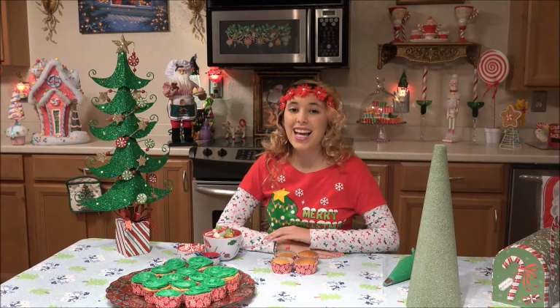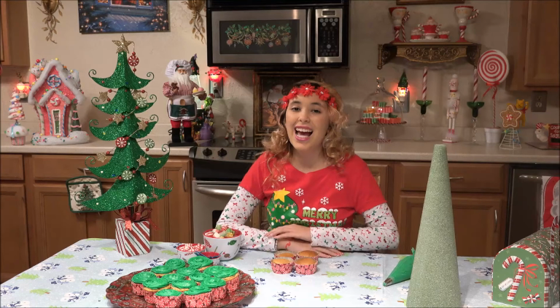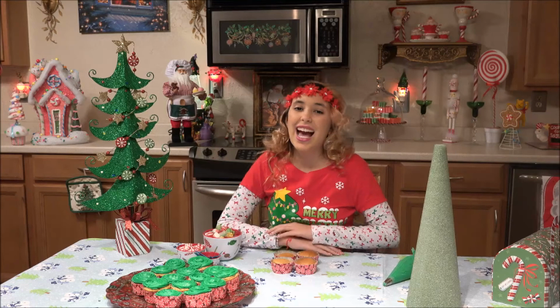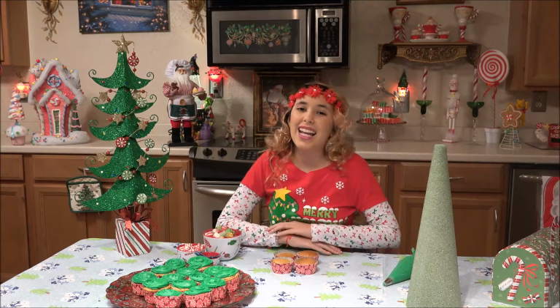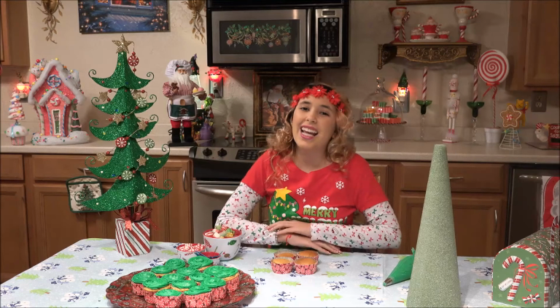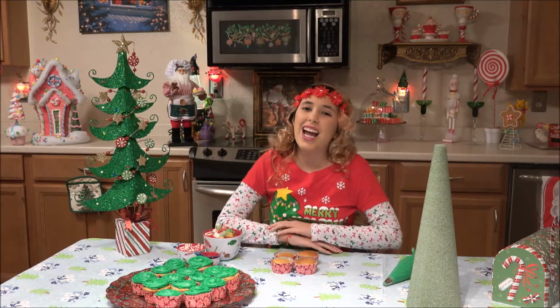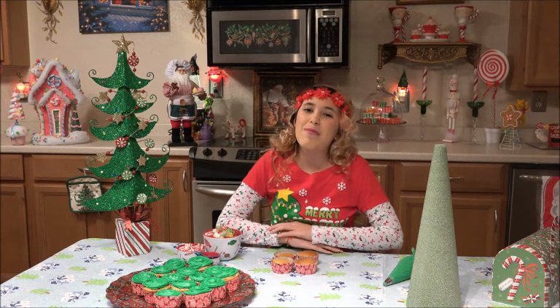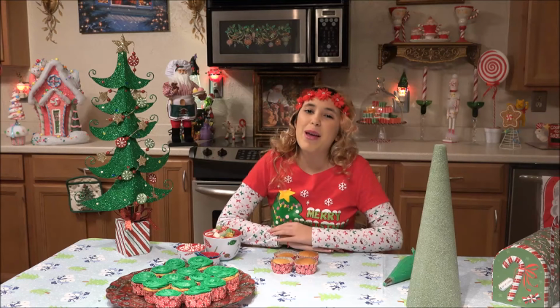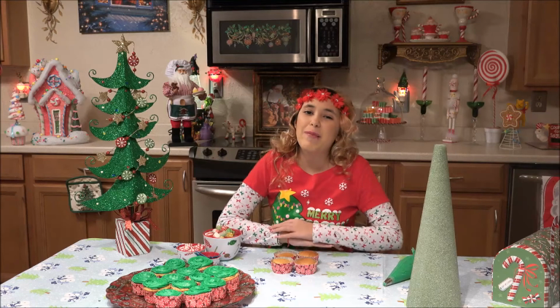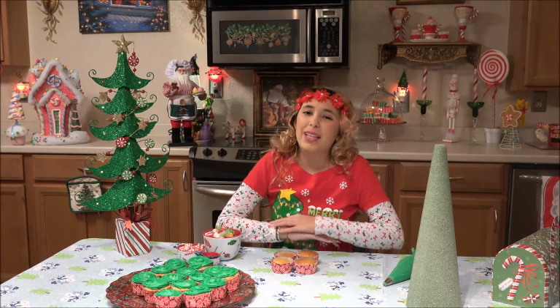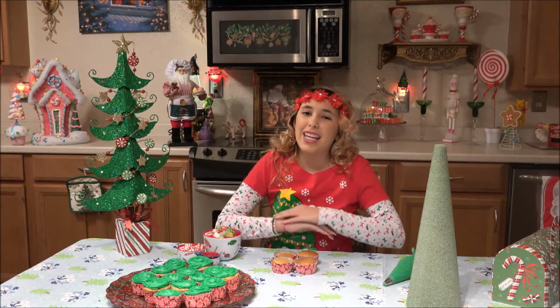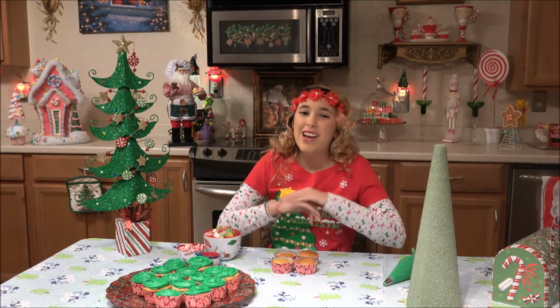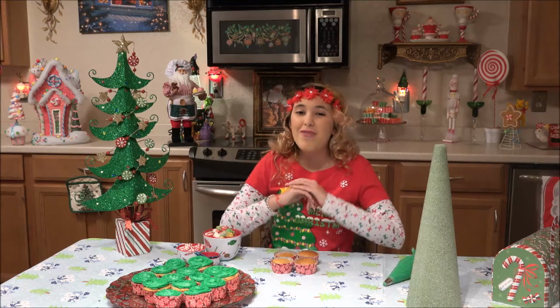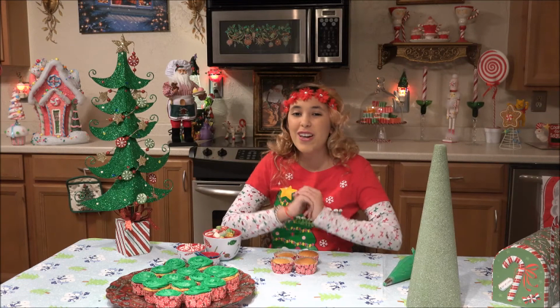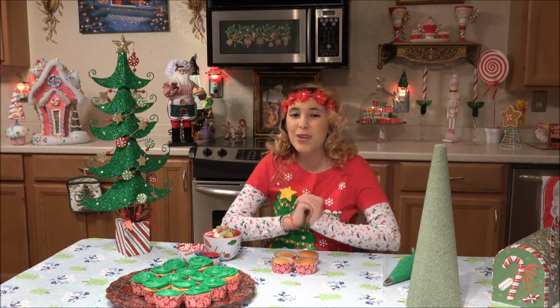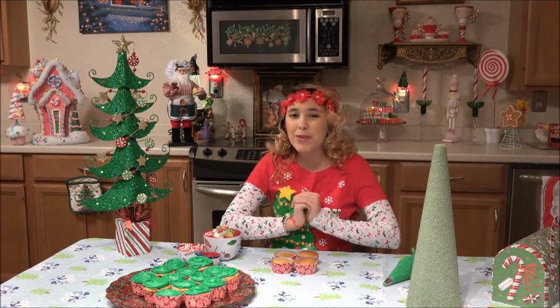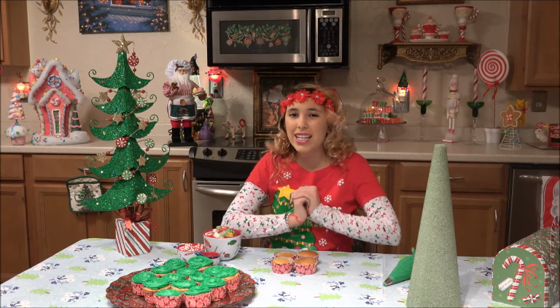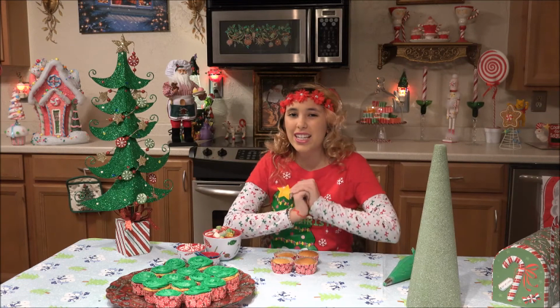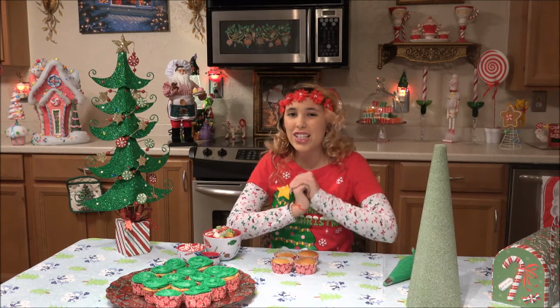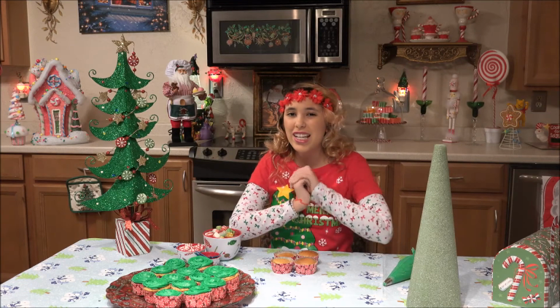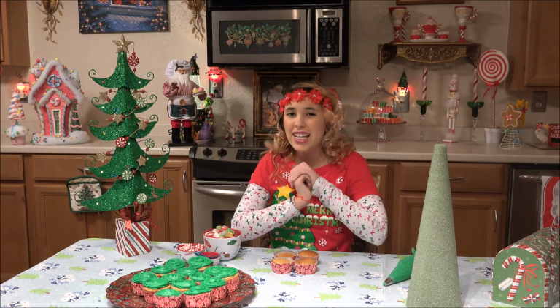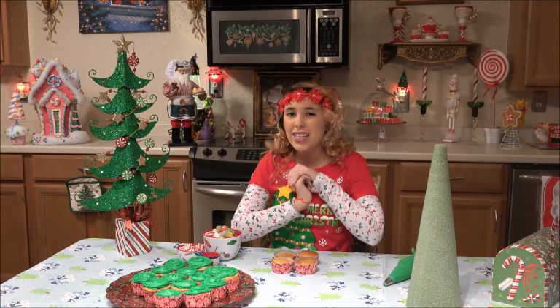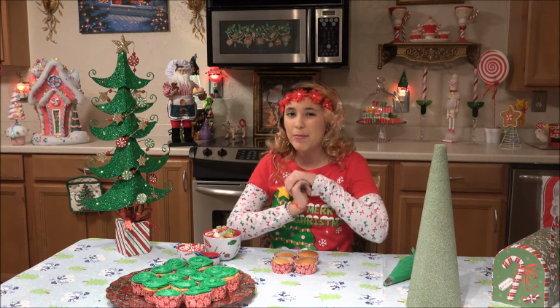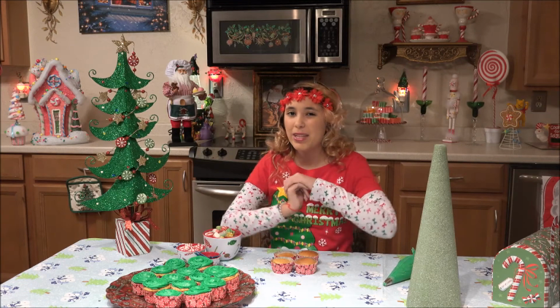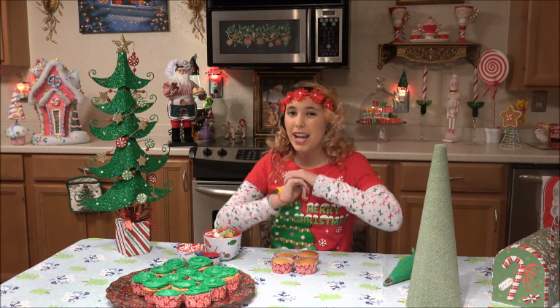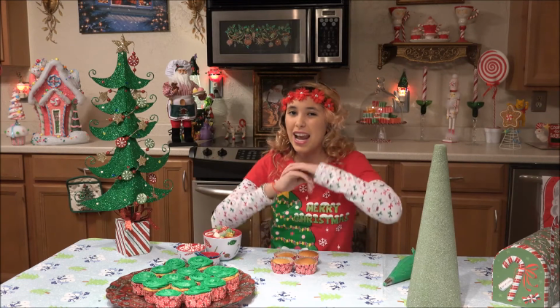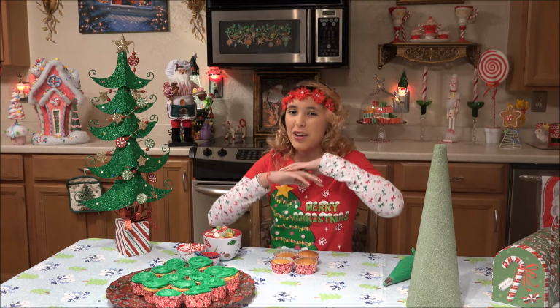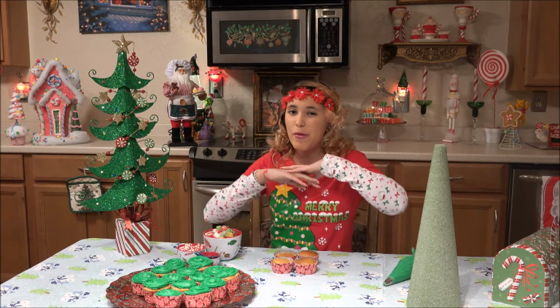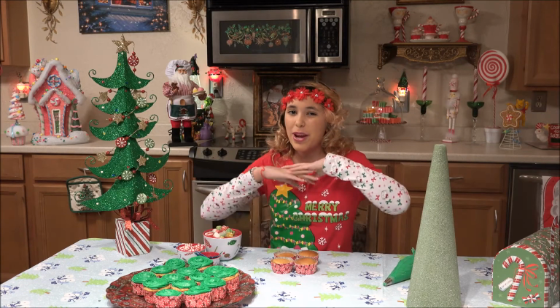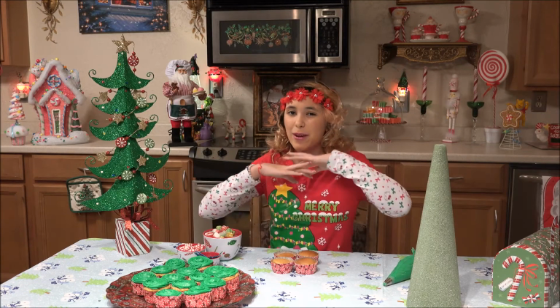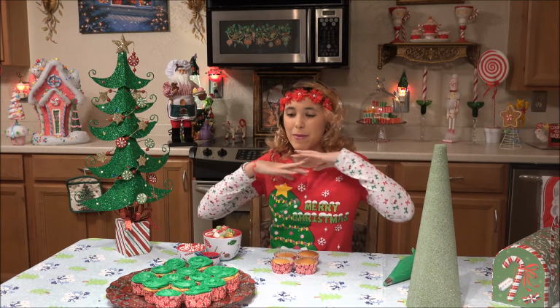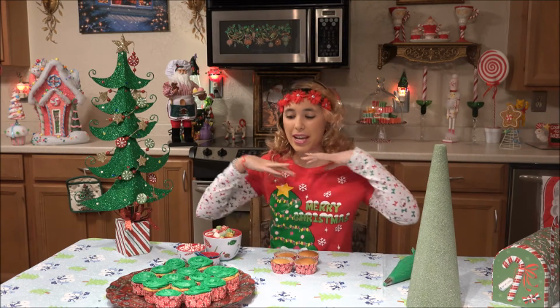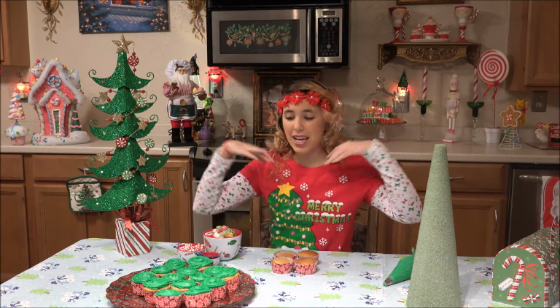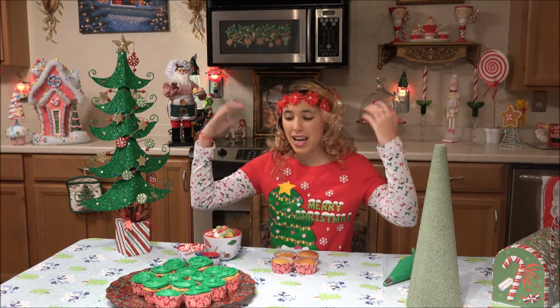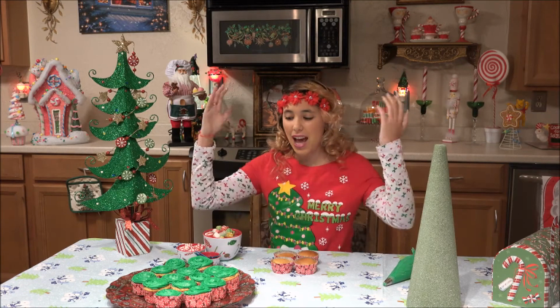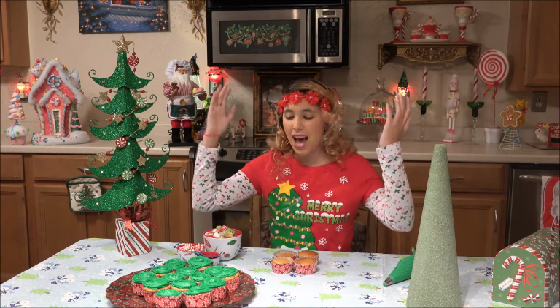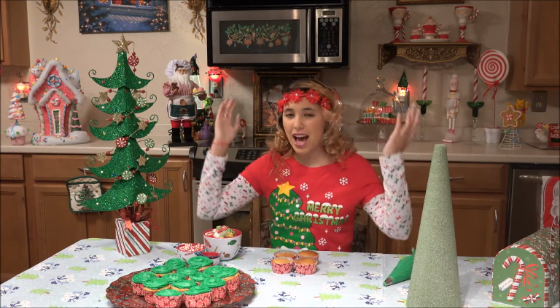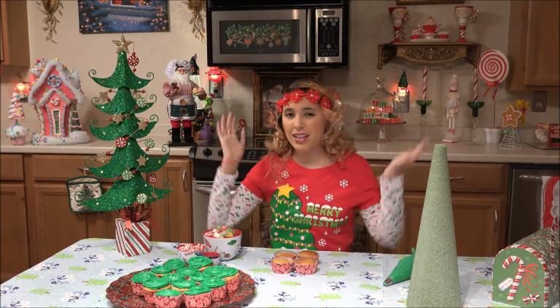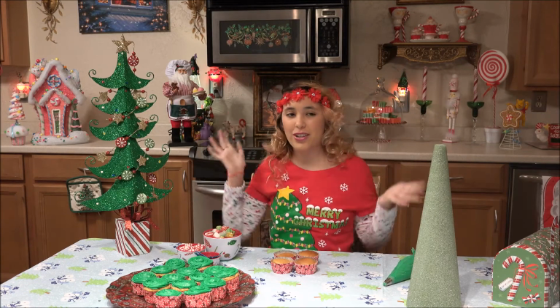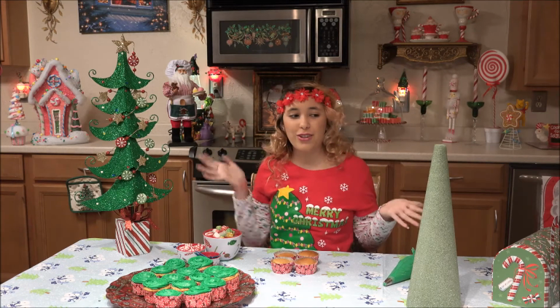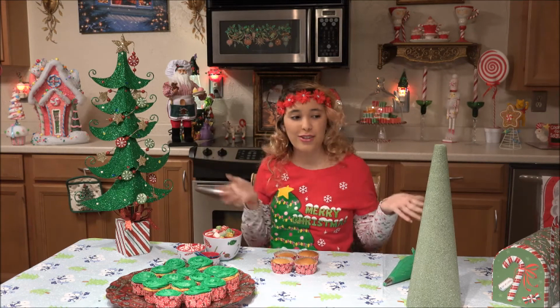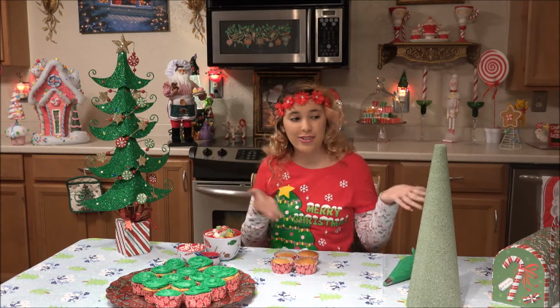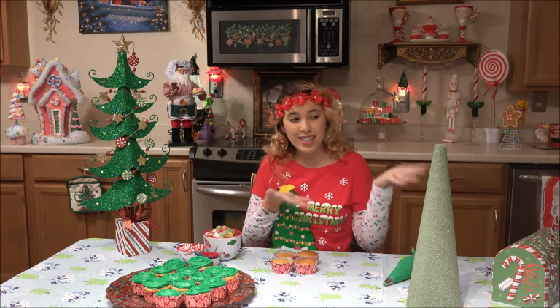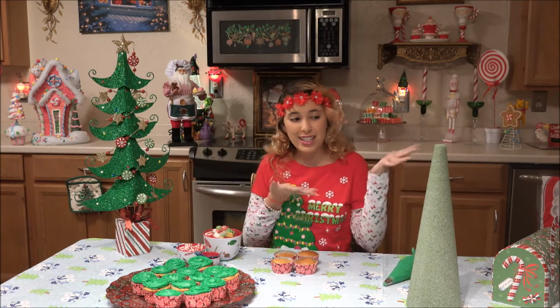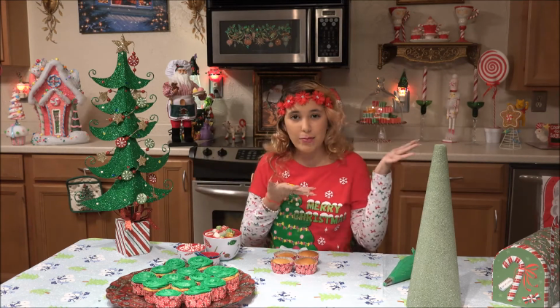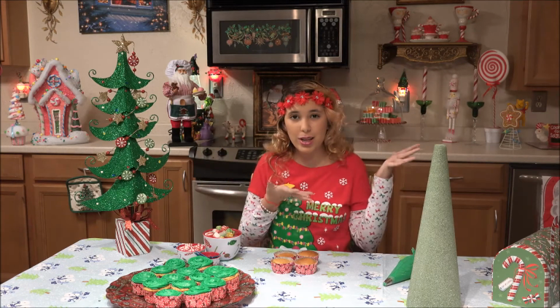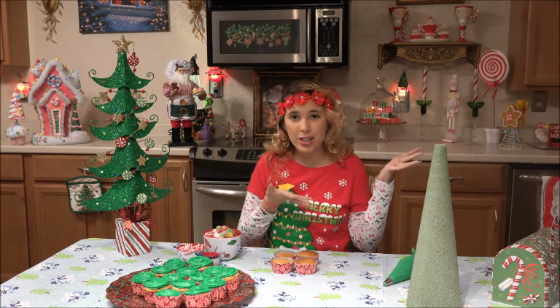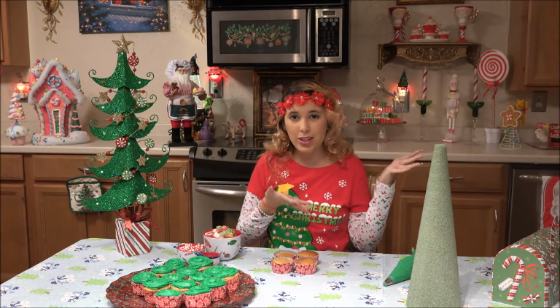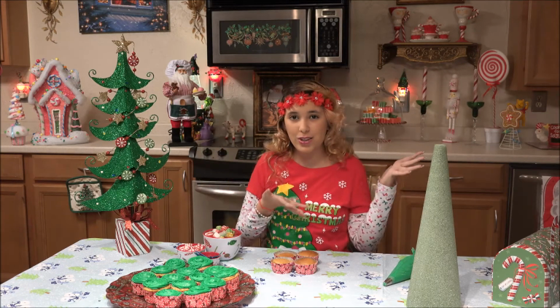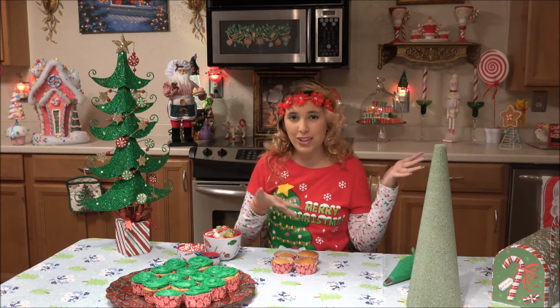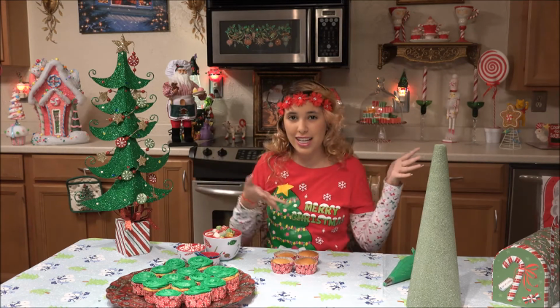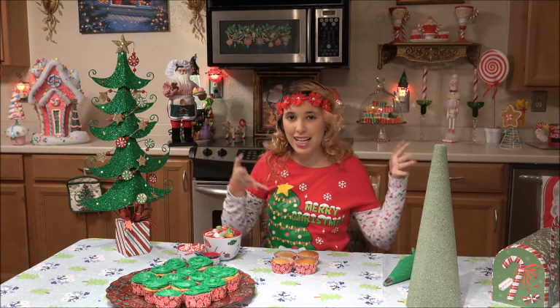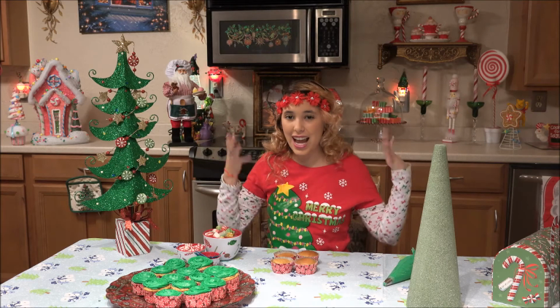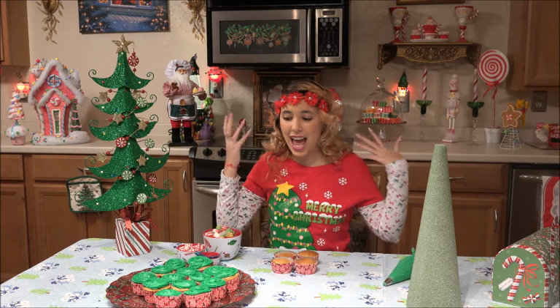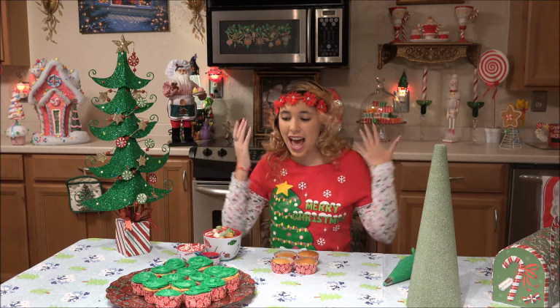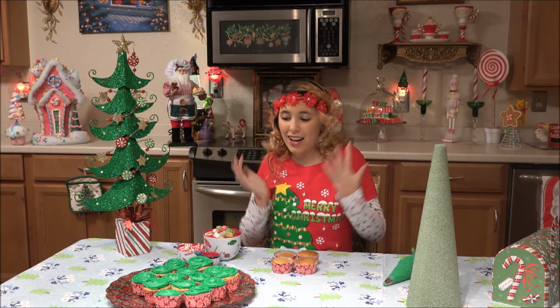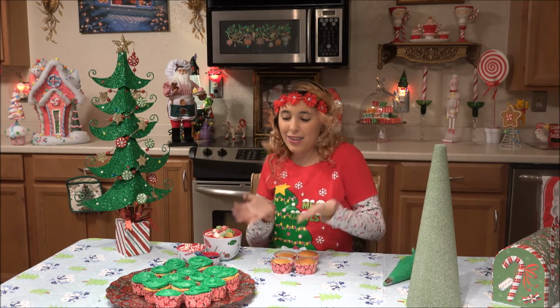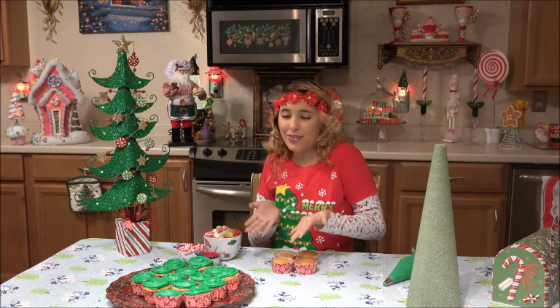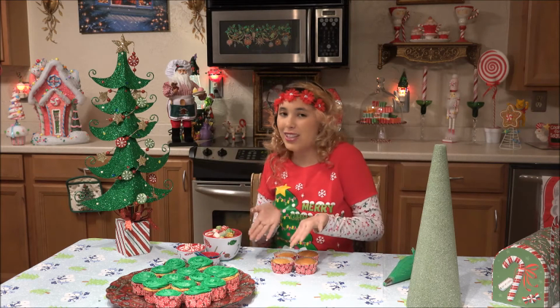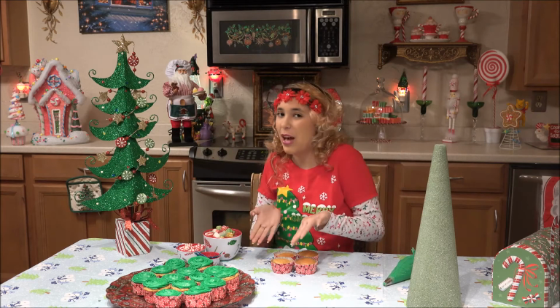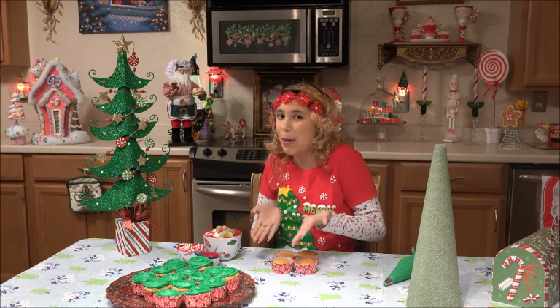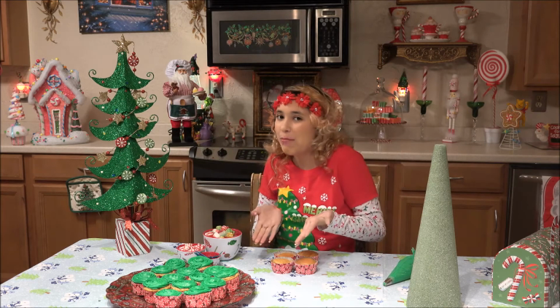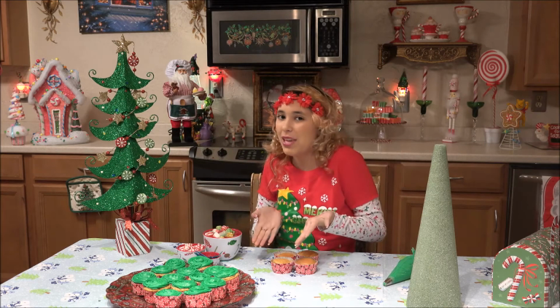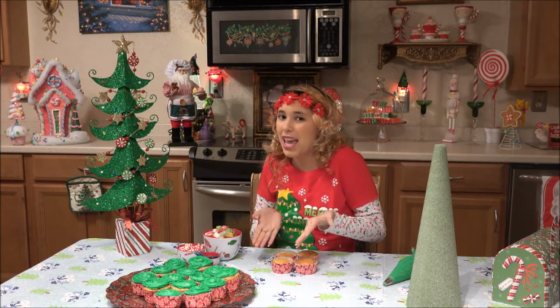Hi, I'm Emily, and welcome to KitchenAzium. Today, we are making a Christmas tree out of cupcakes.